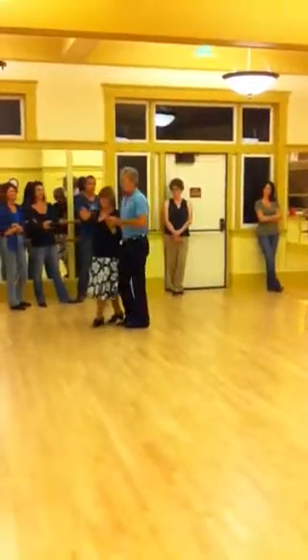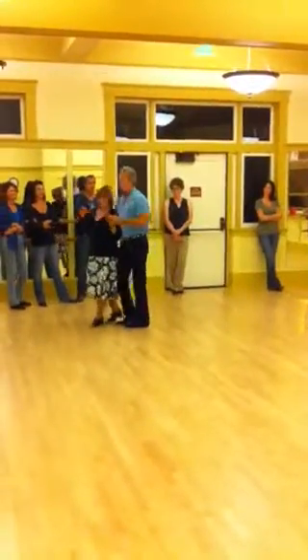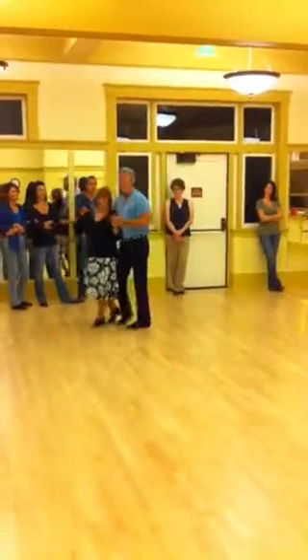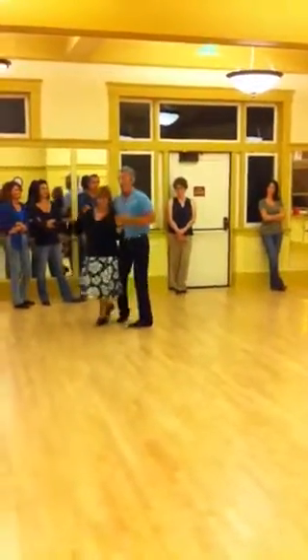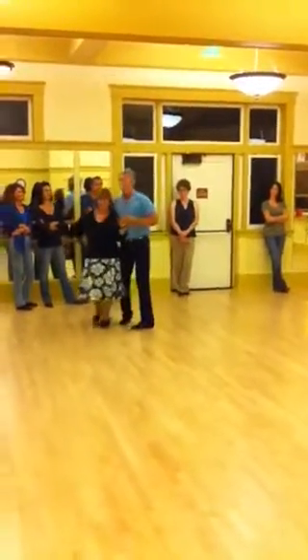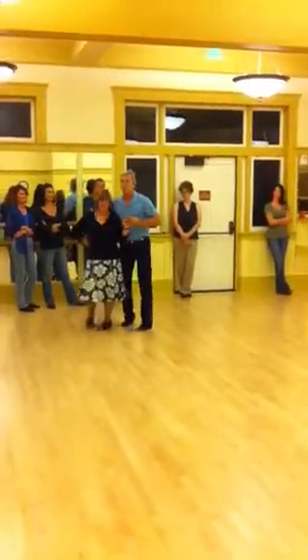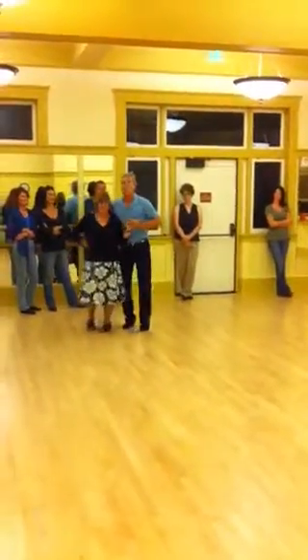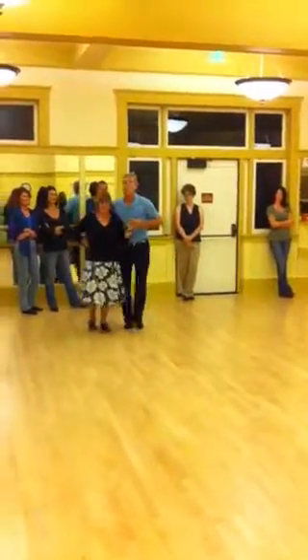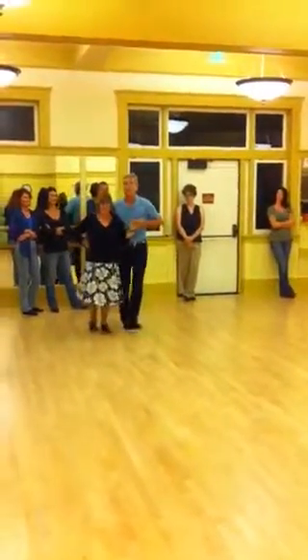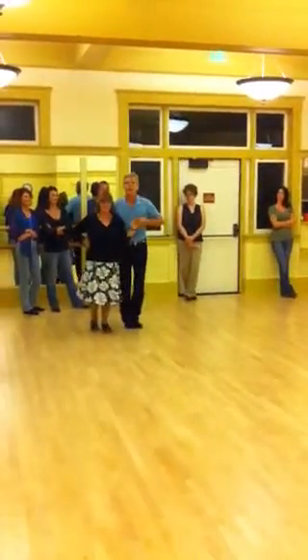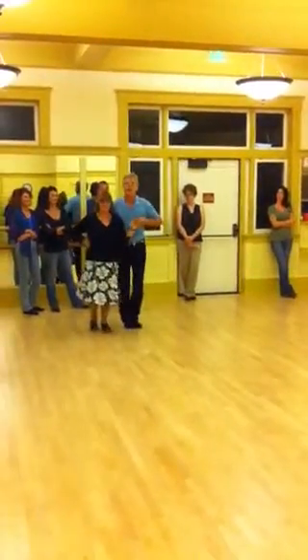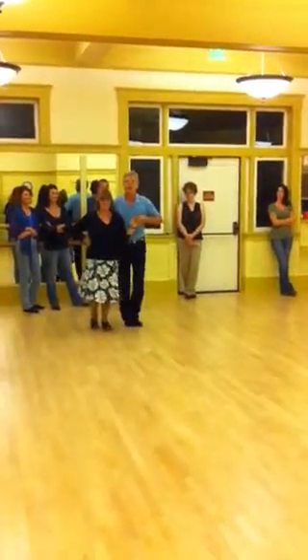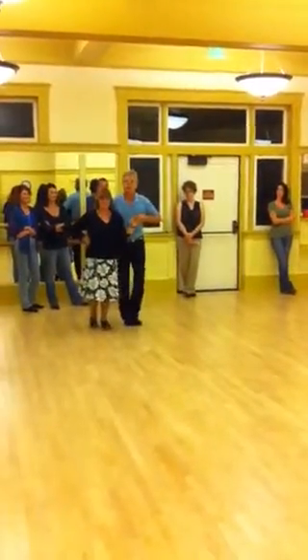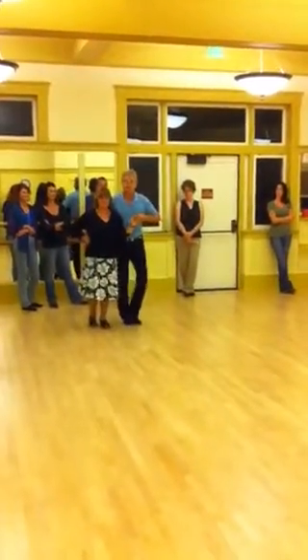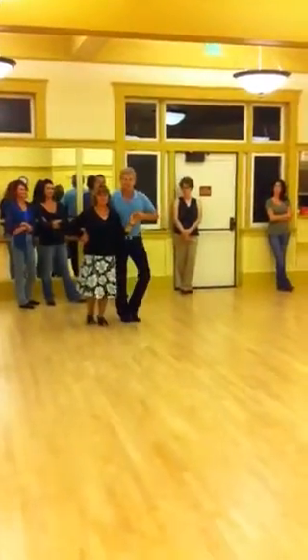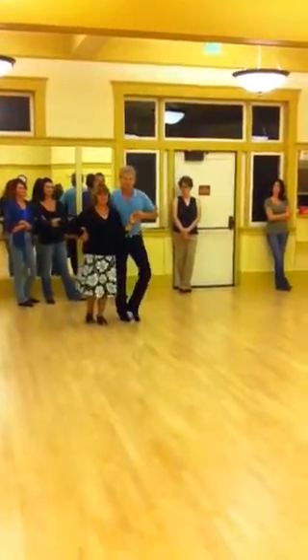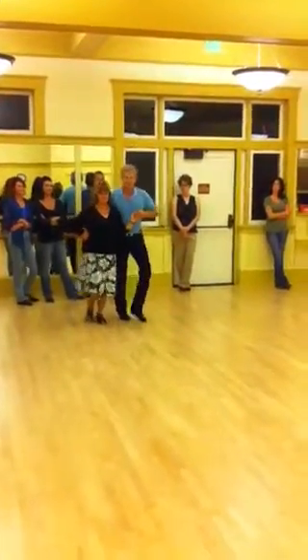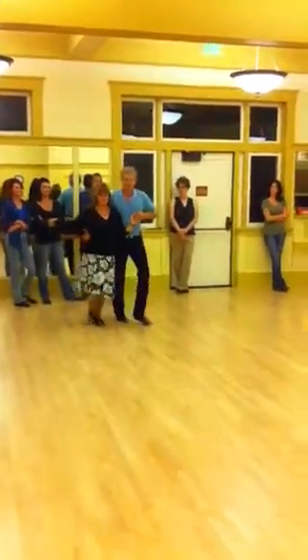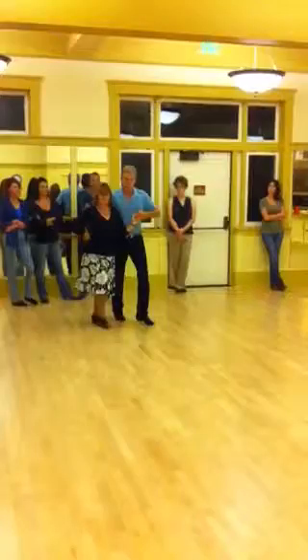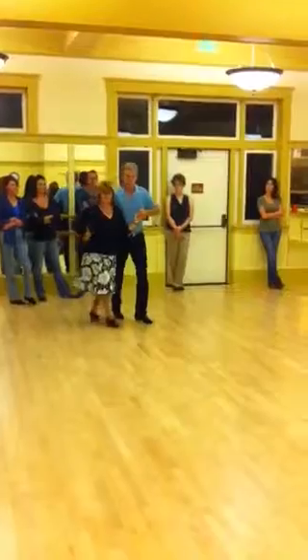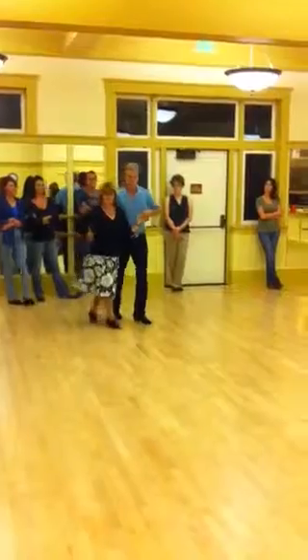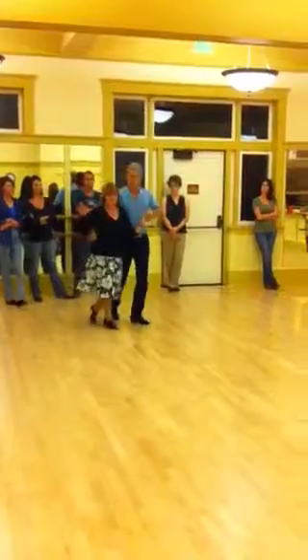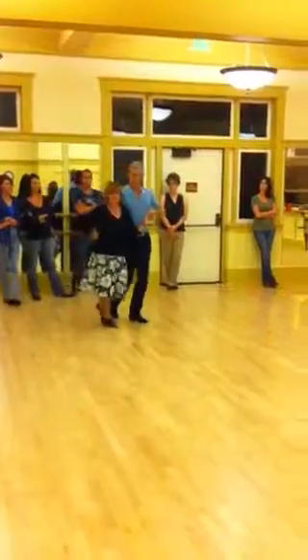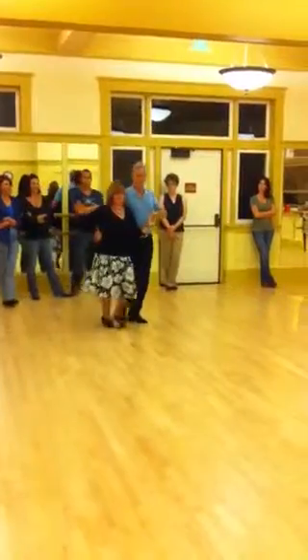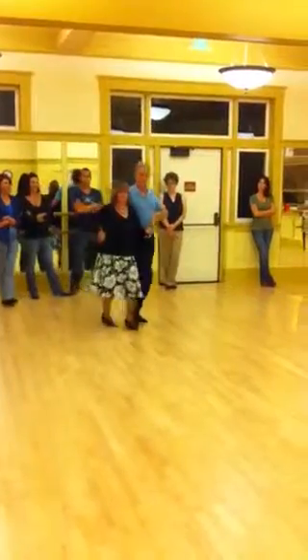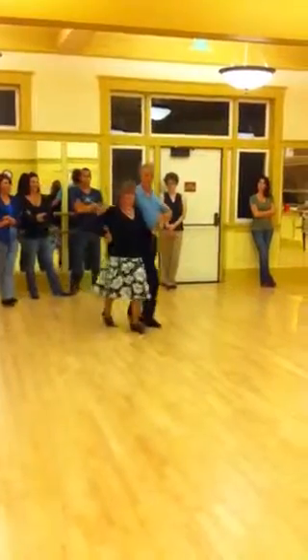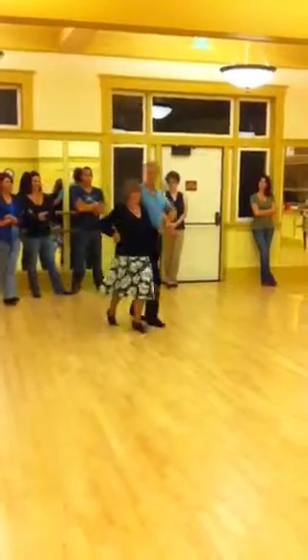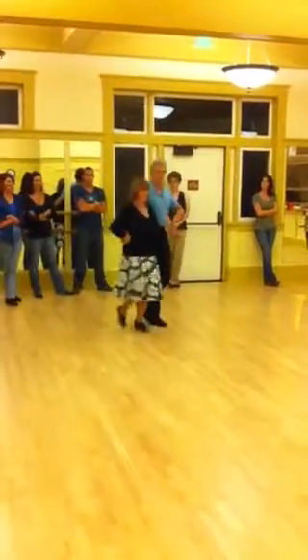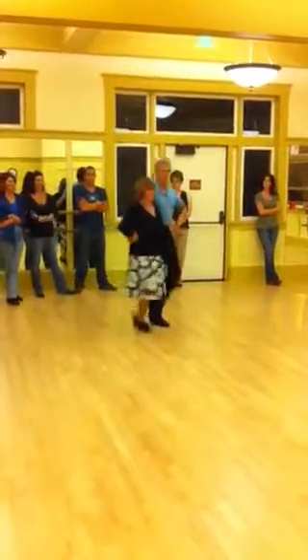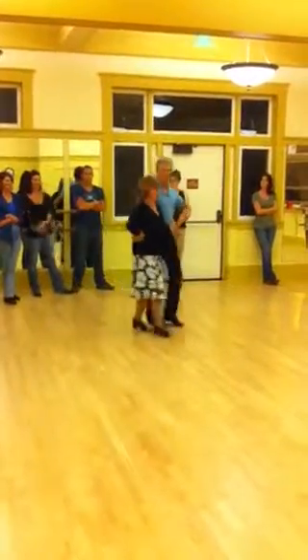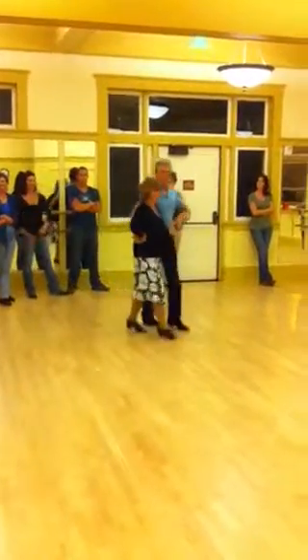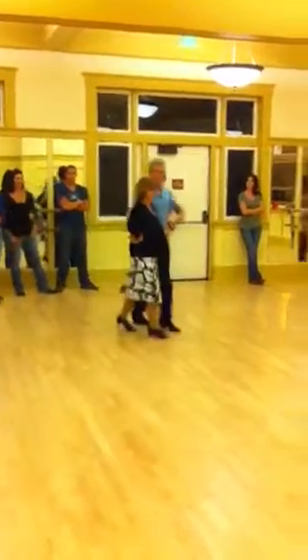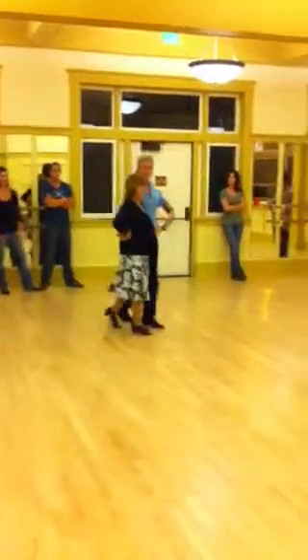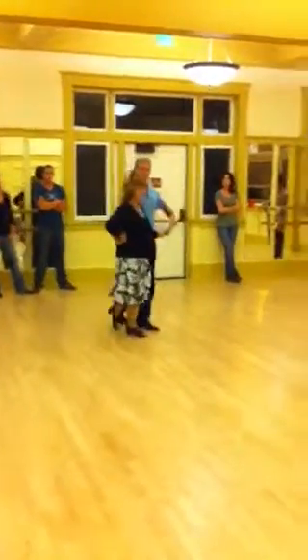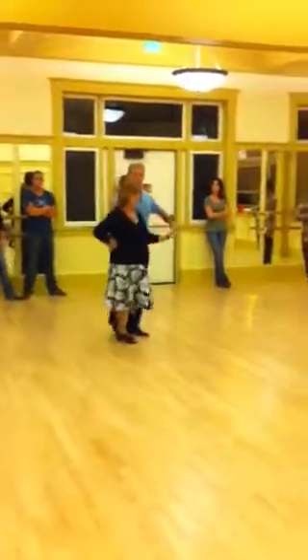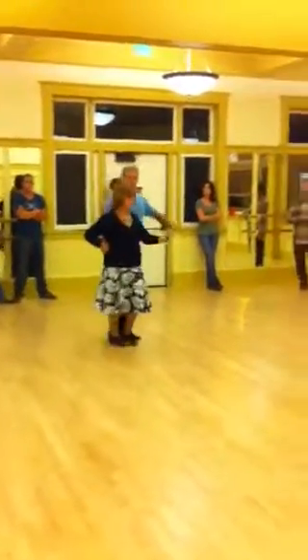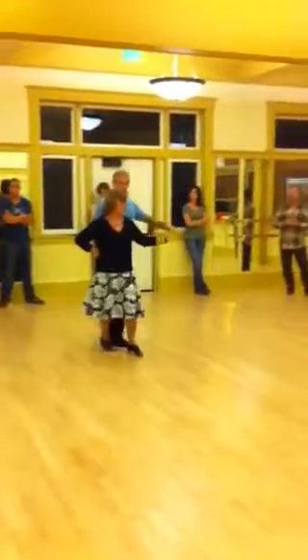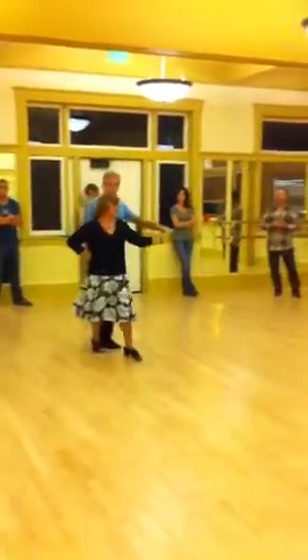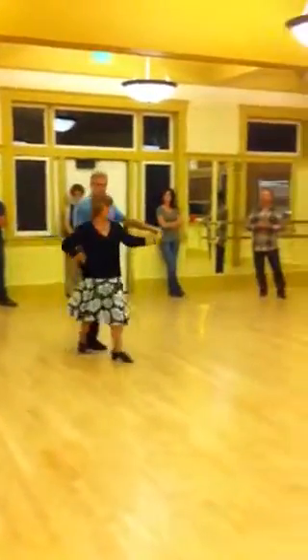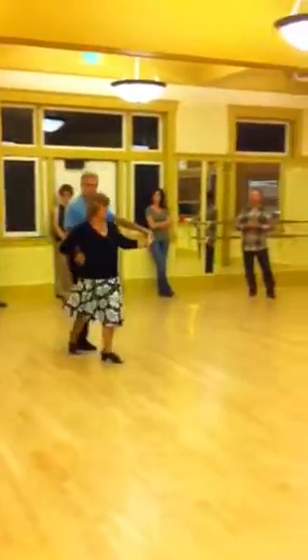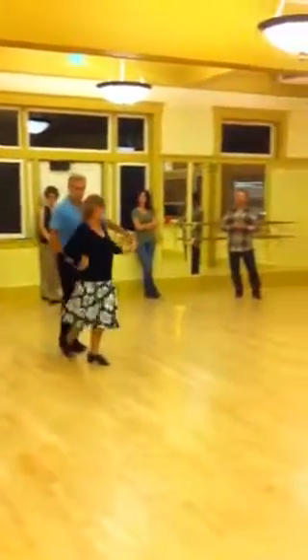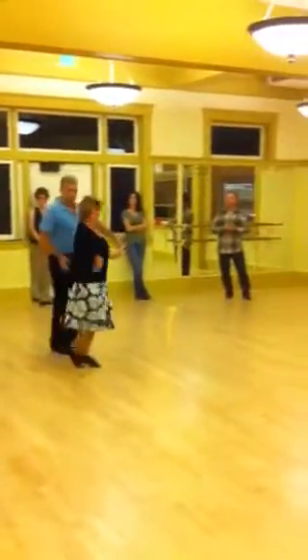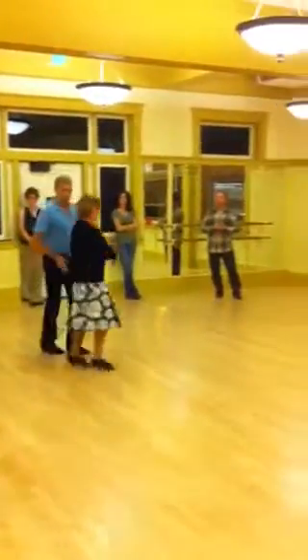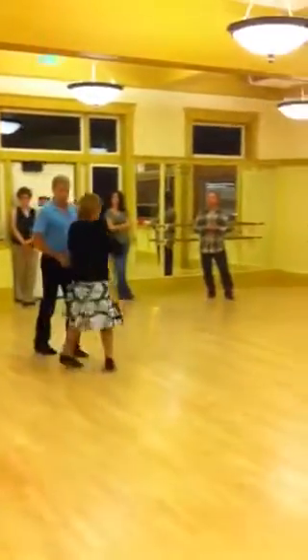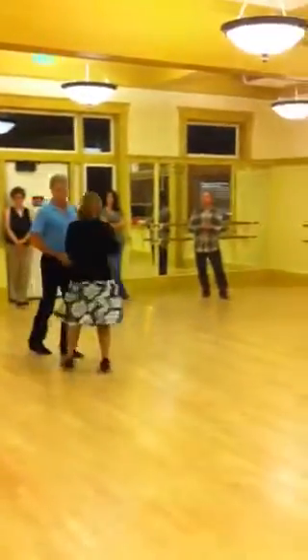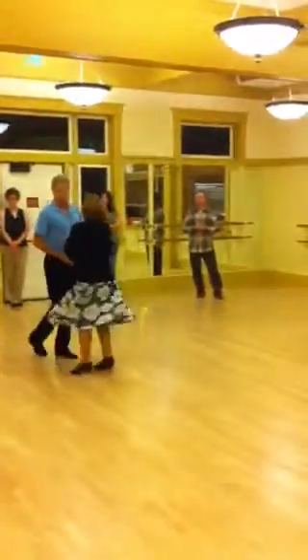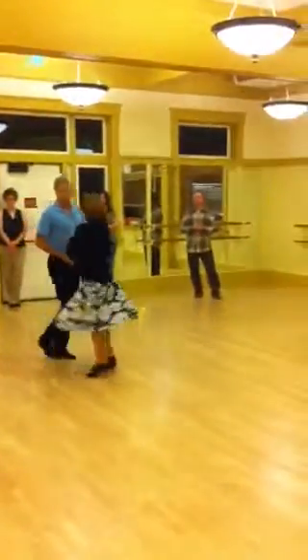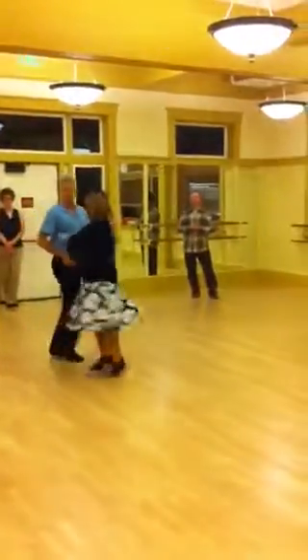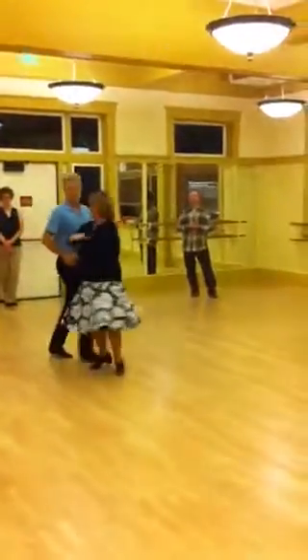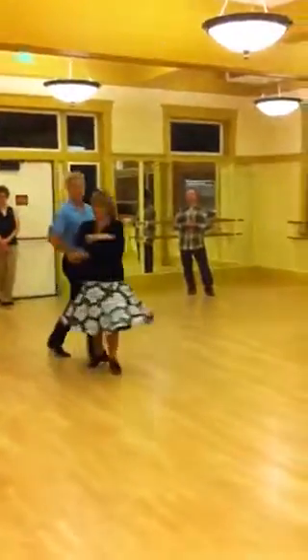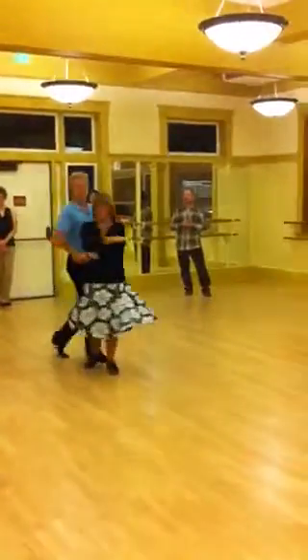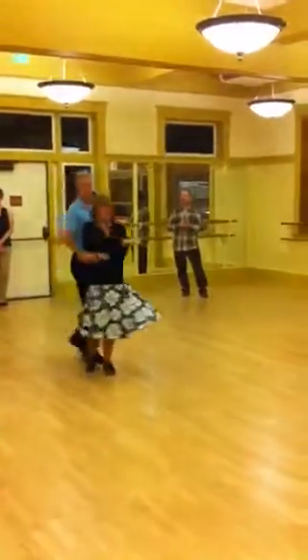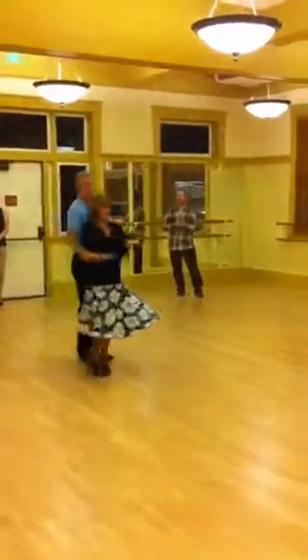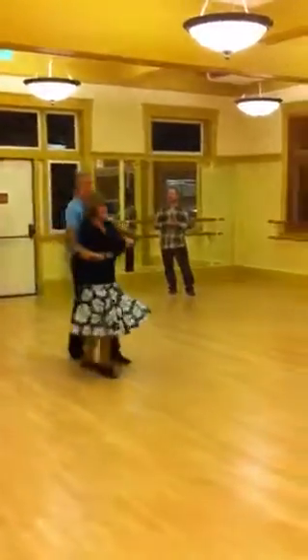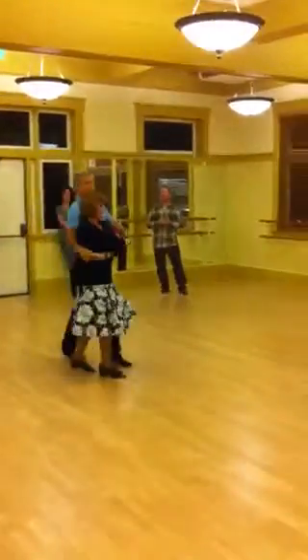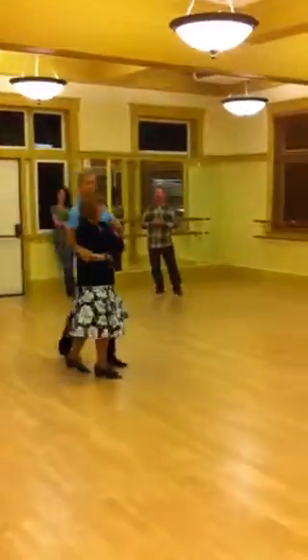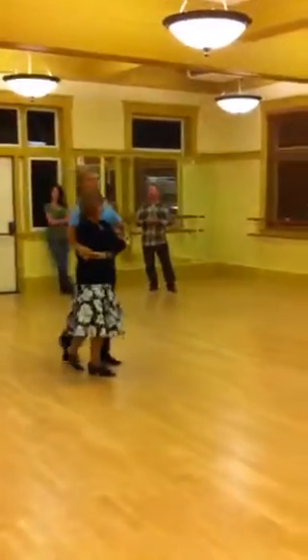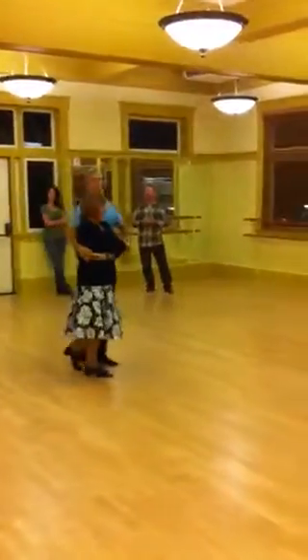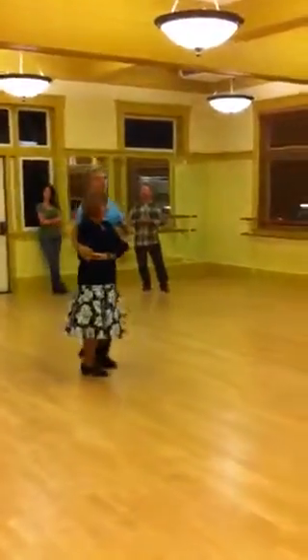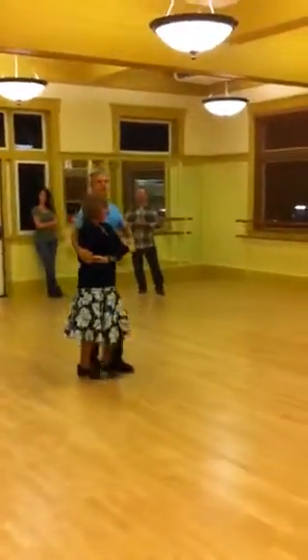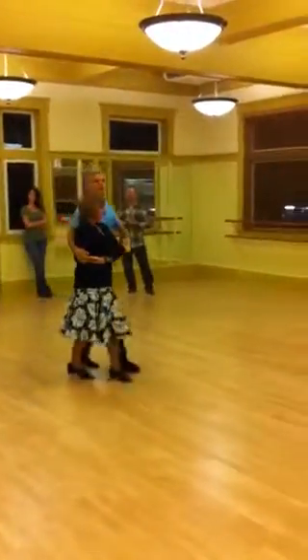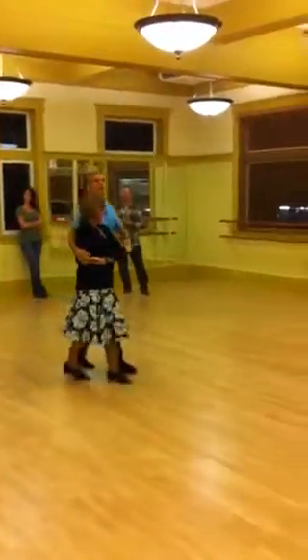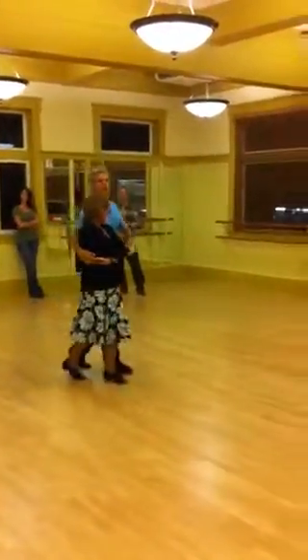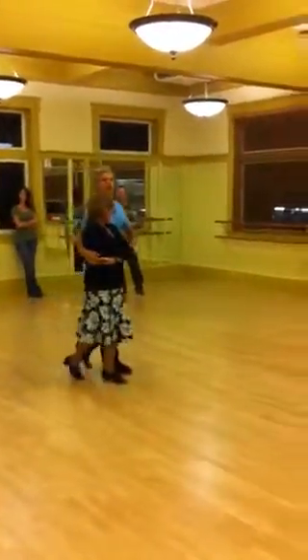We went back to cuddle: quick, quick, breath, breath, change, and slow, slow.